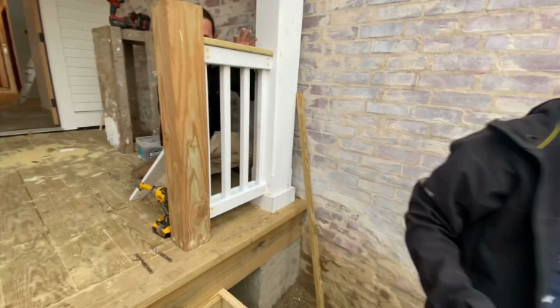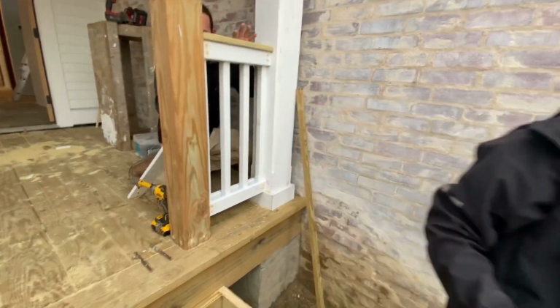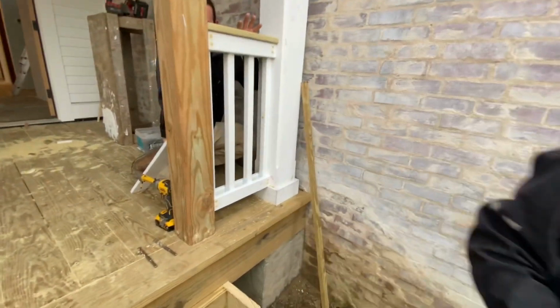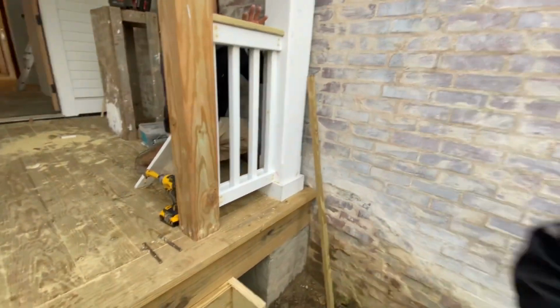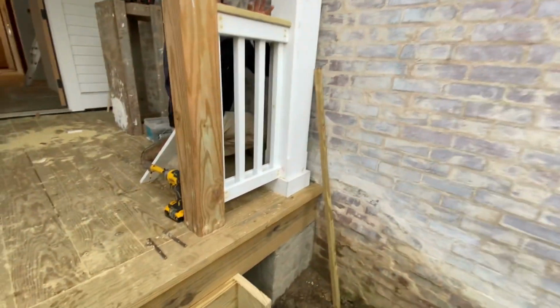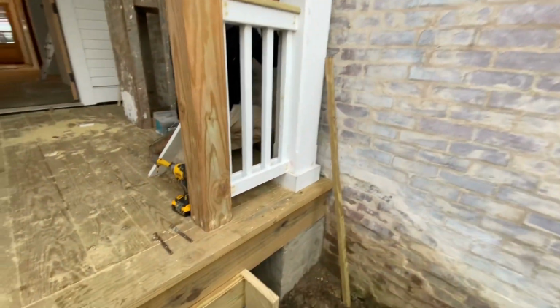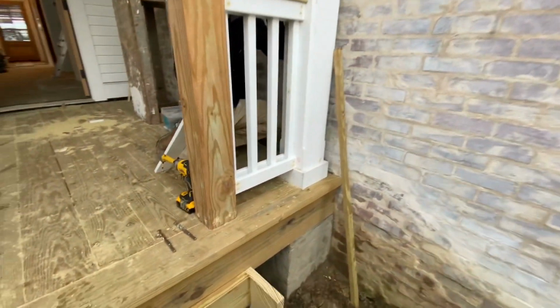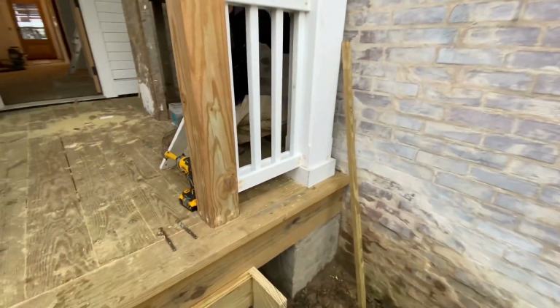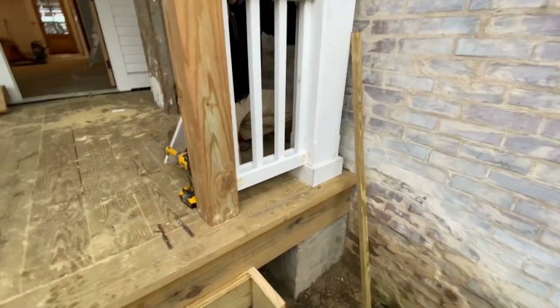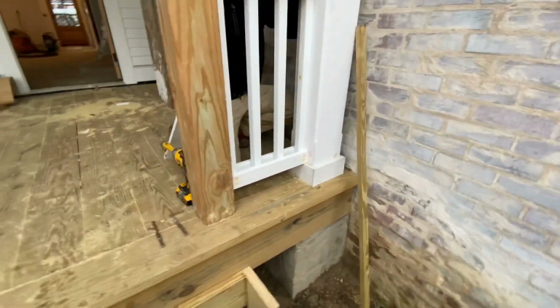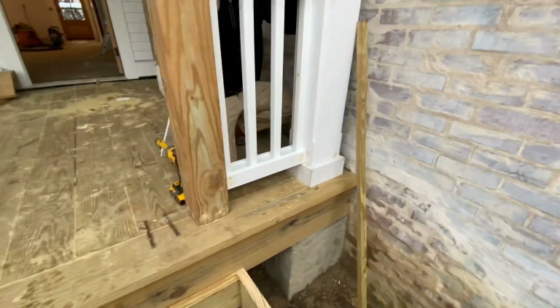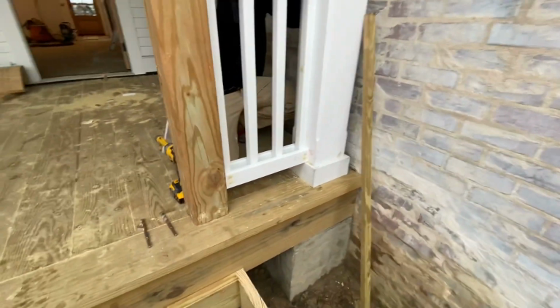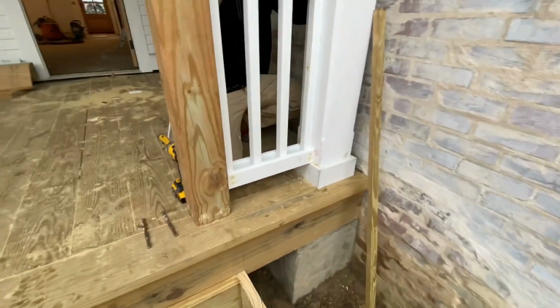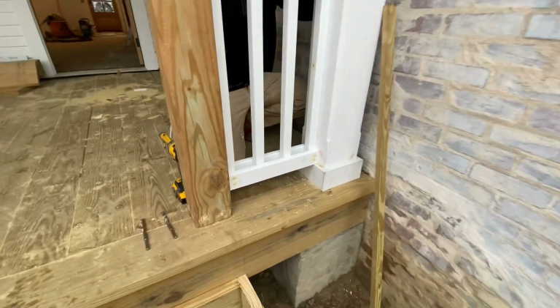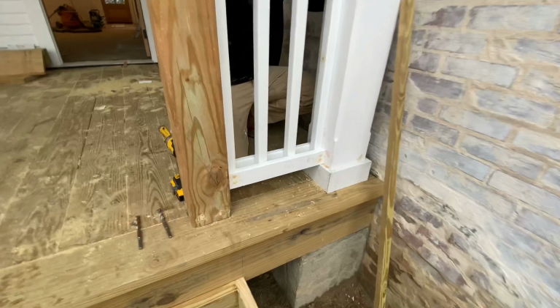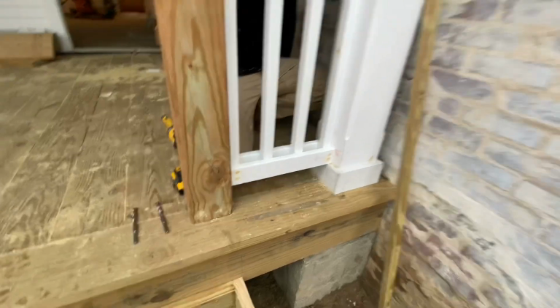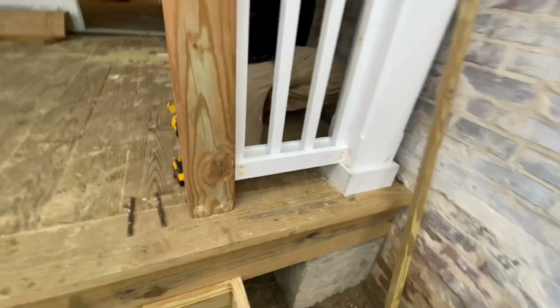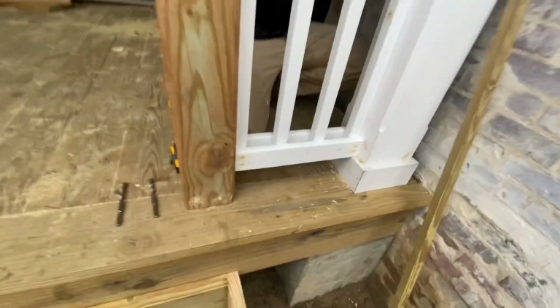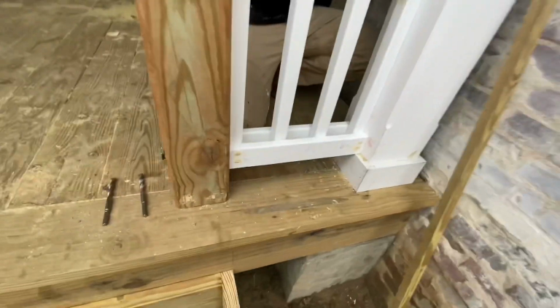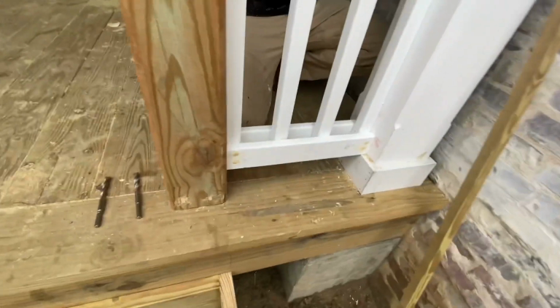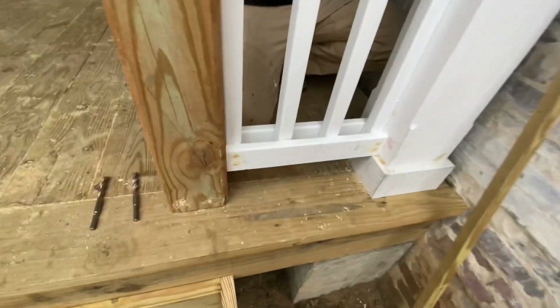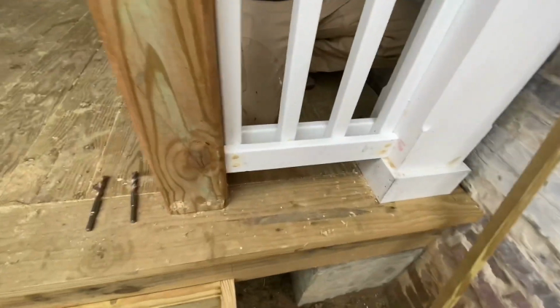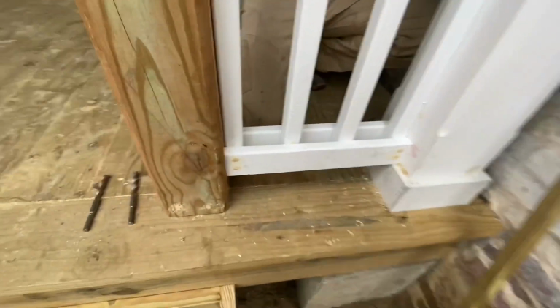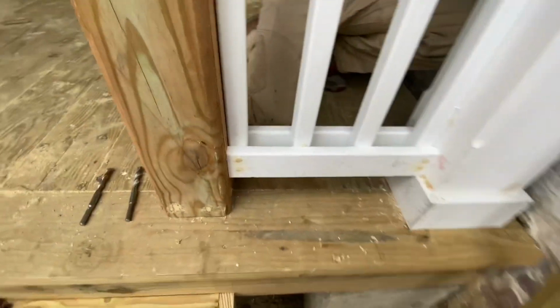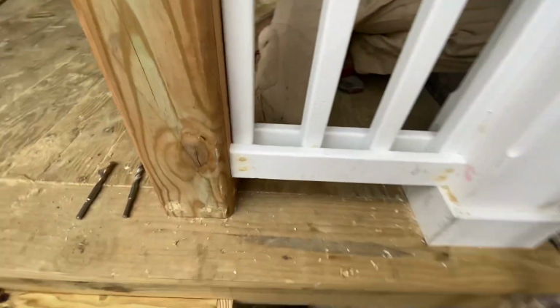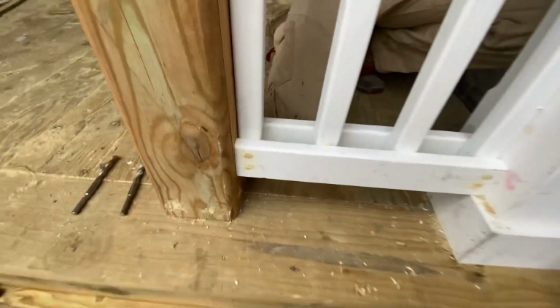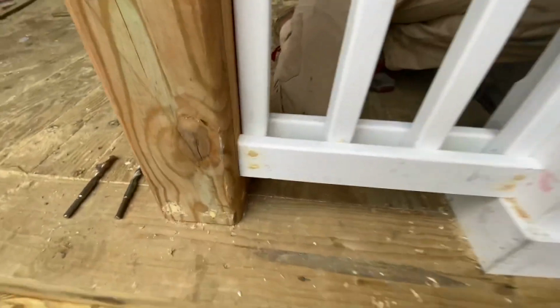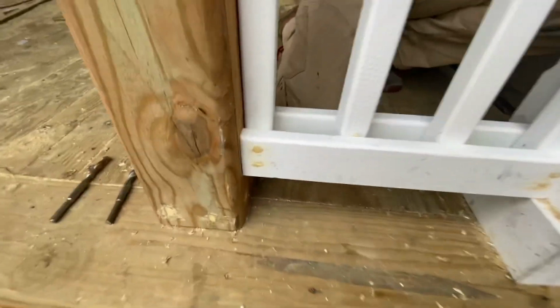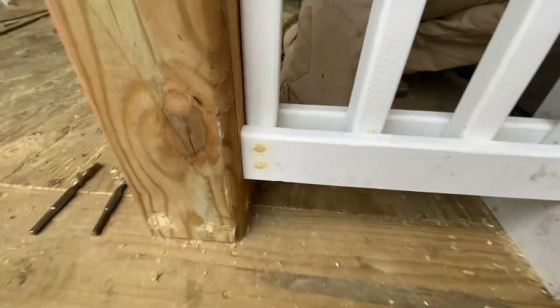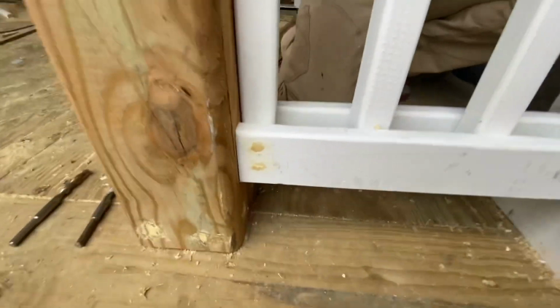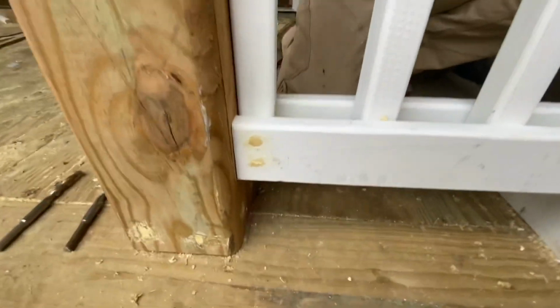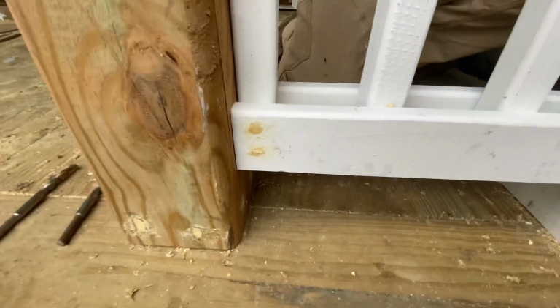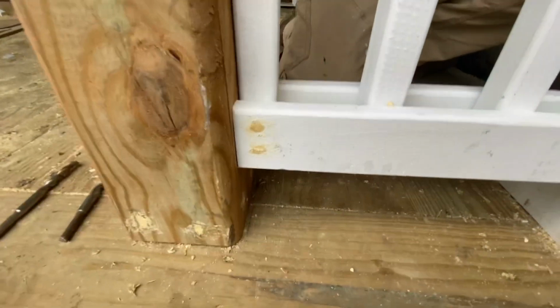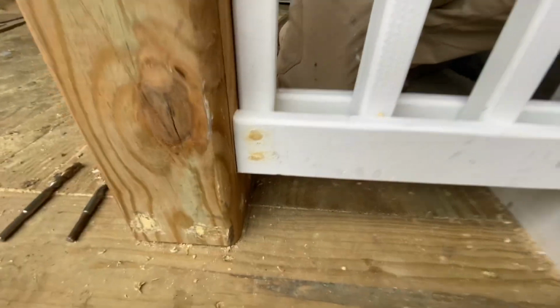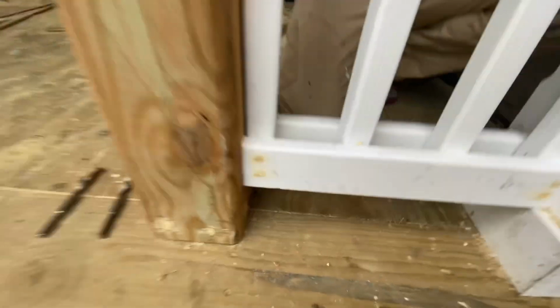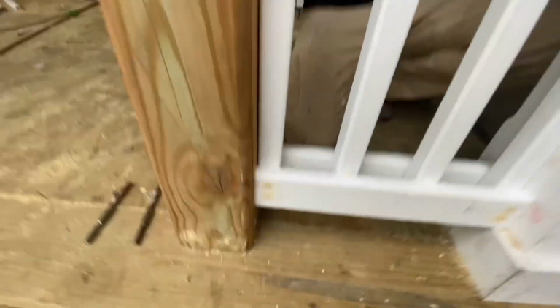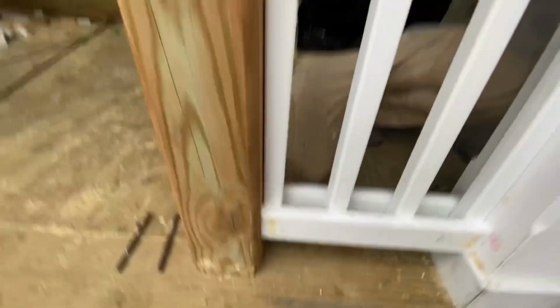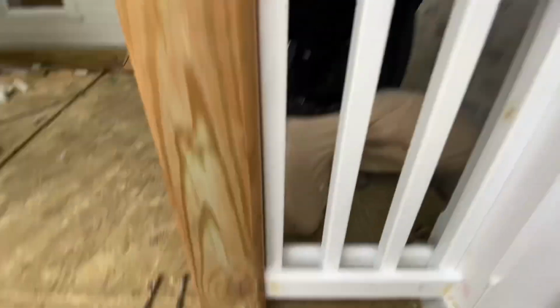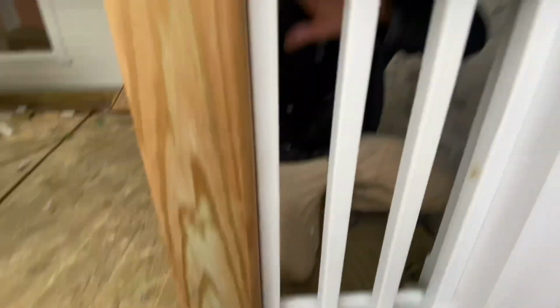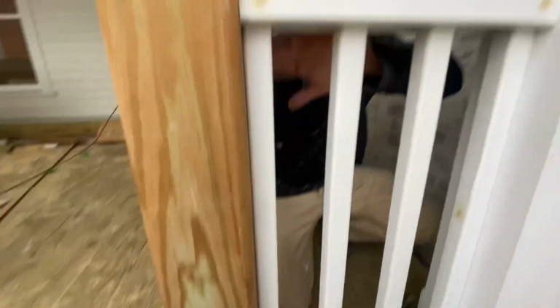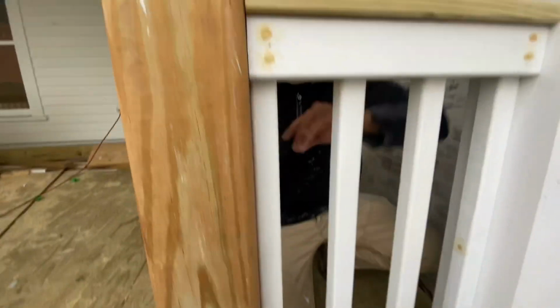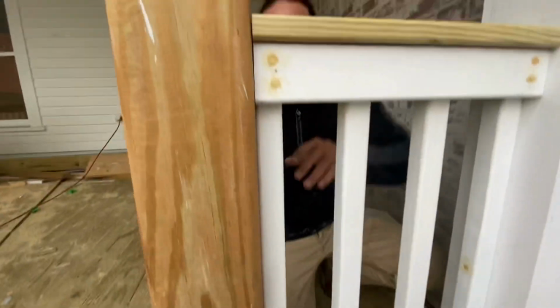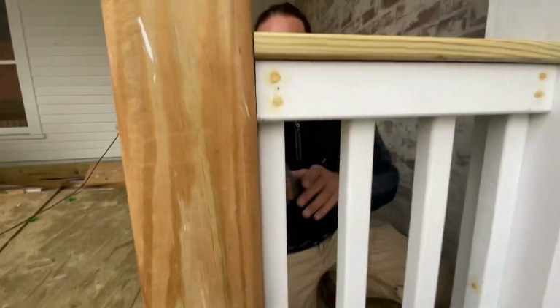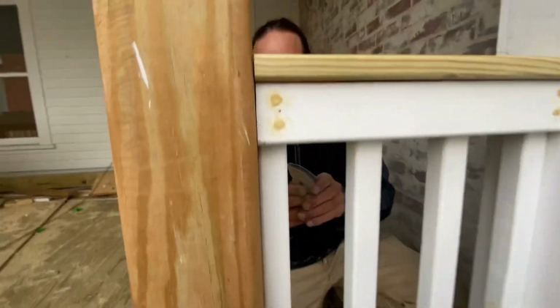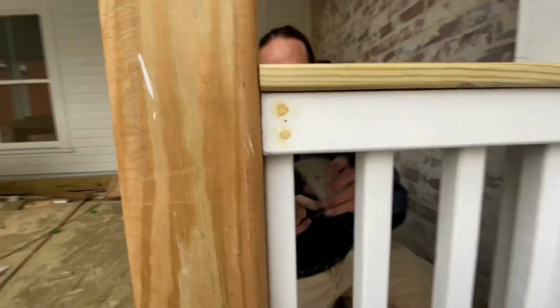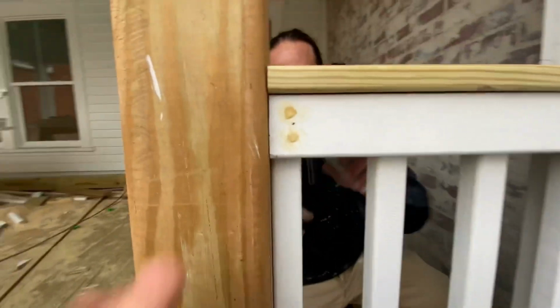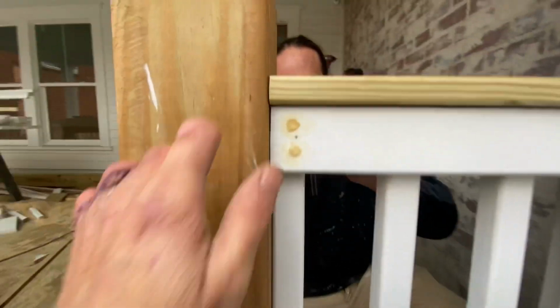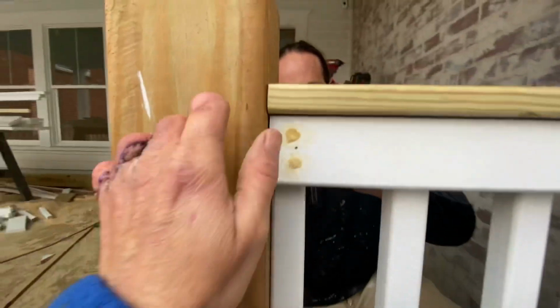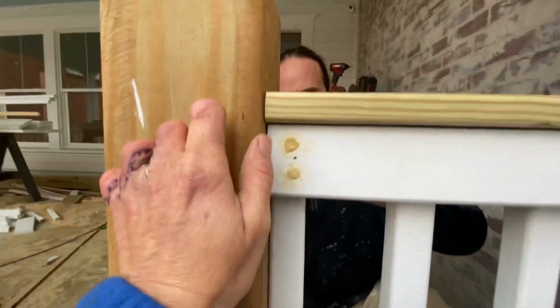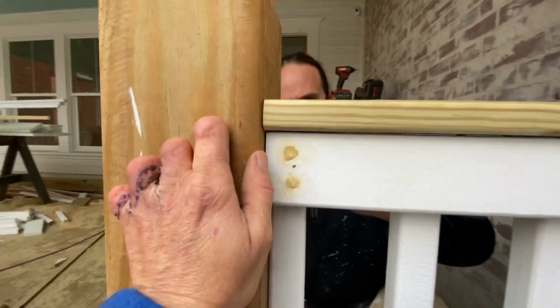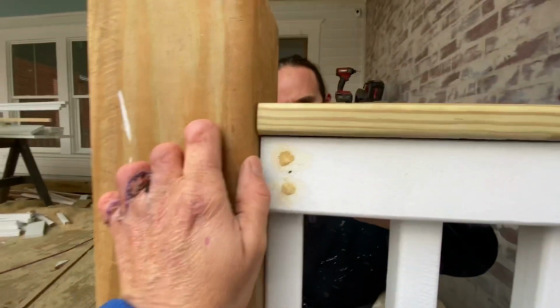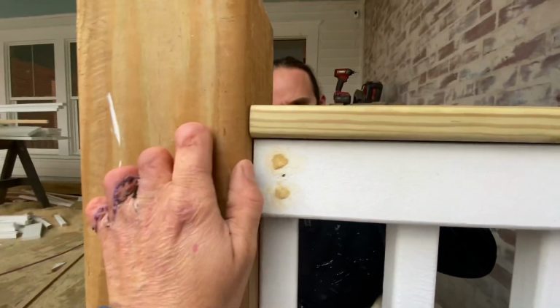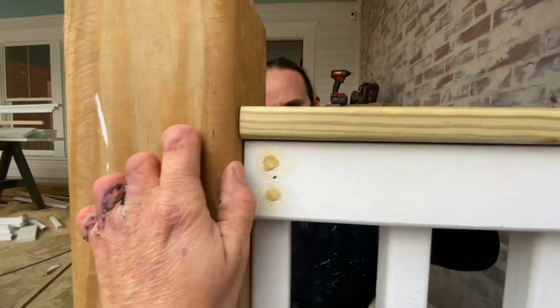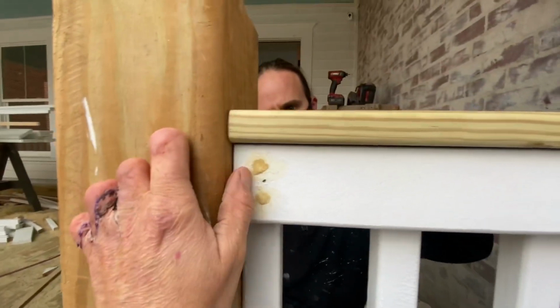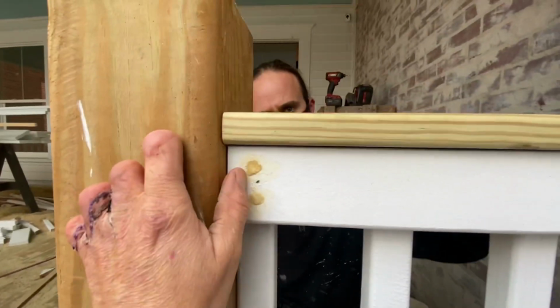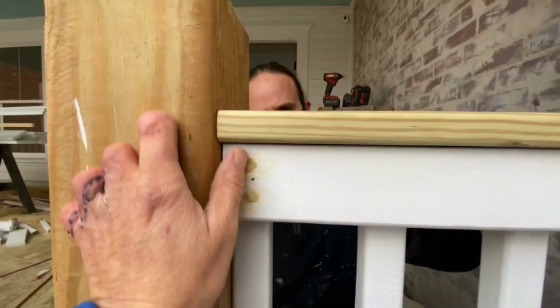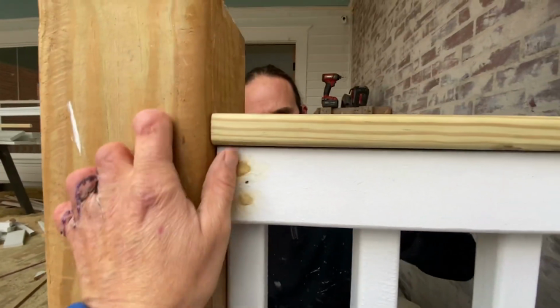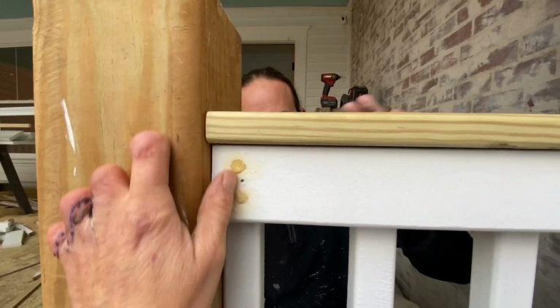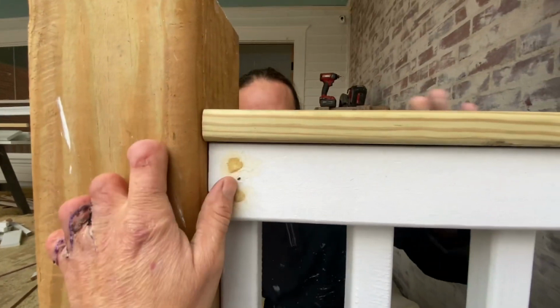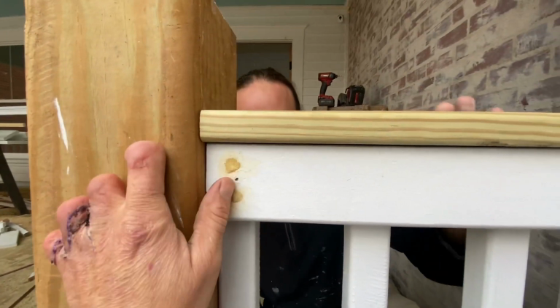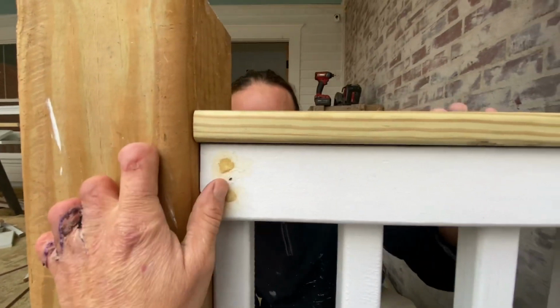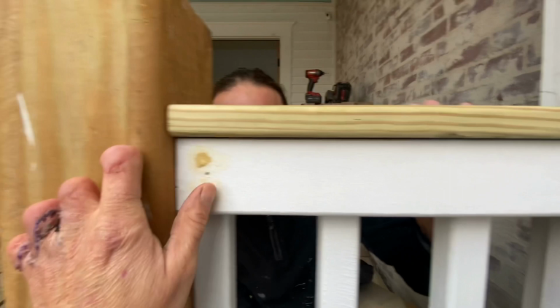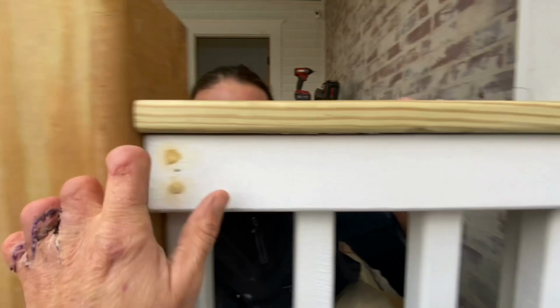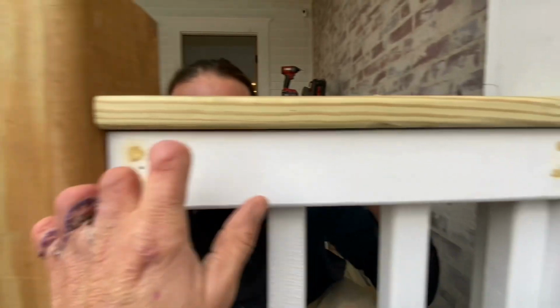The guys are filling in and sanding the big countersunk screw holes. It was important to use a countersink bit so that we could fill them in.